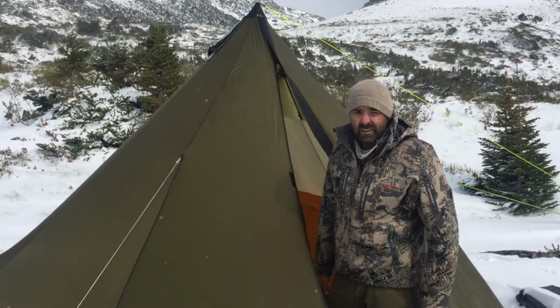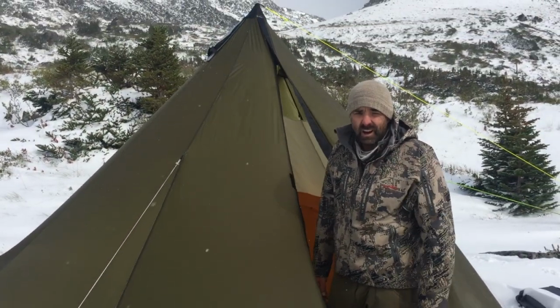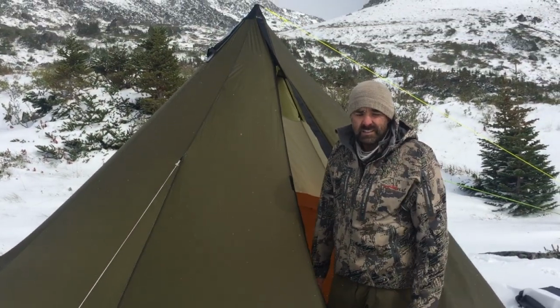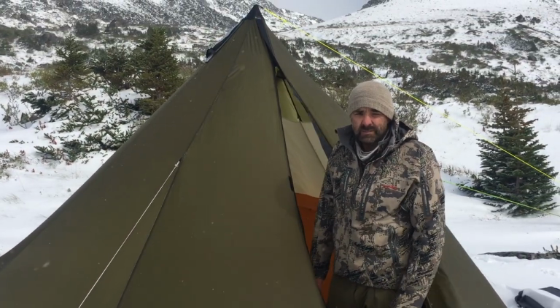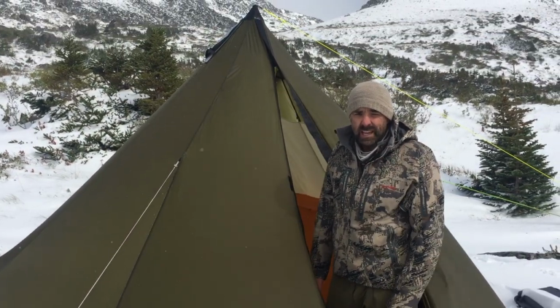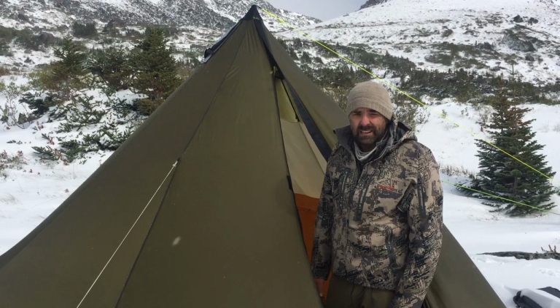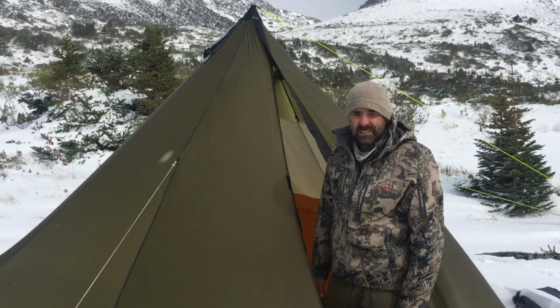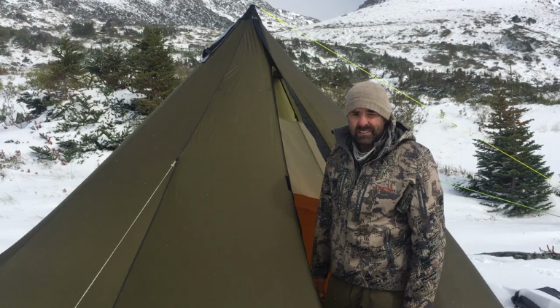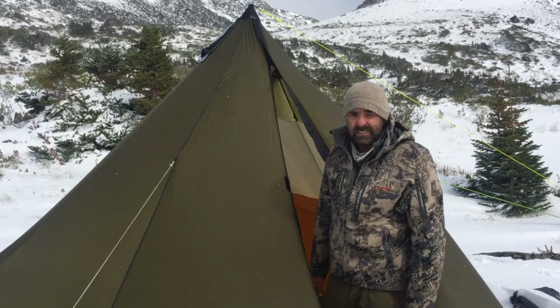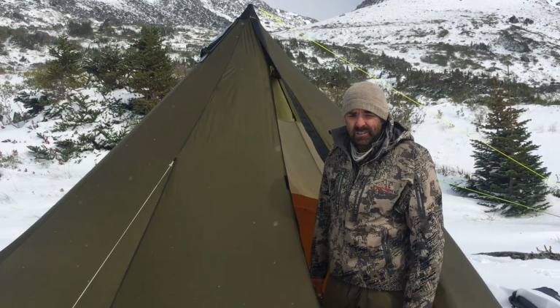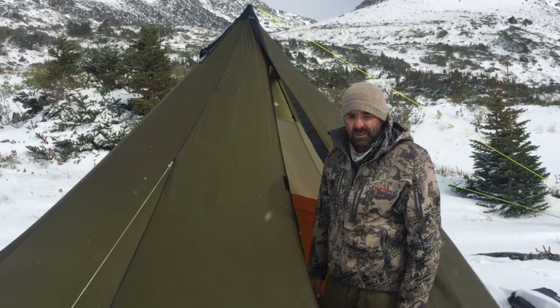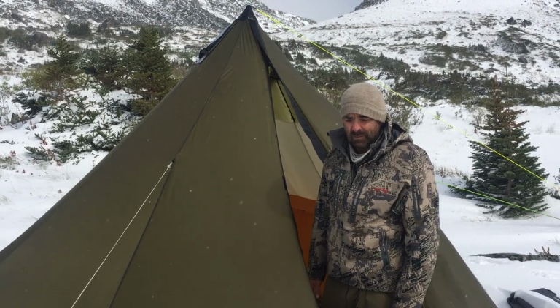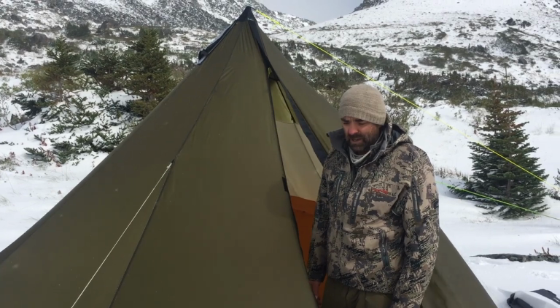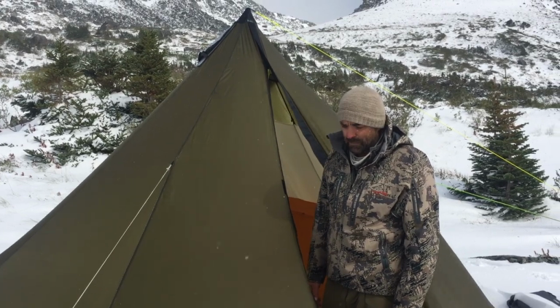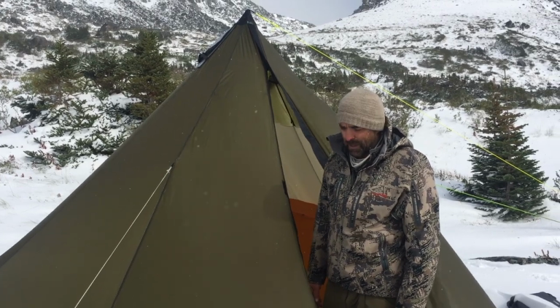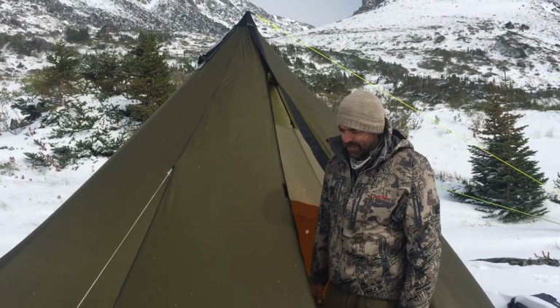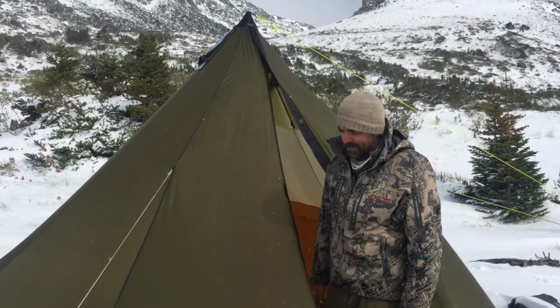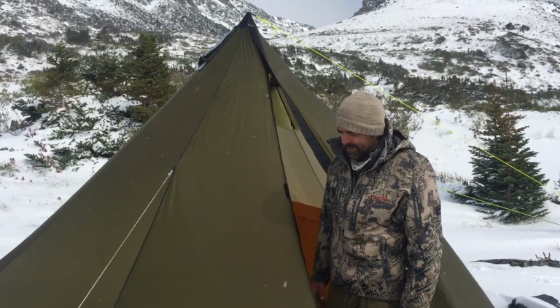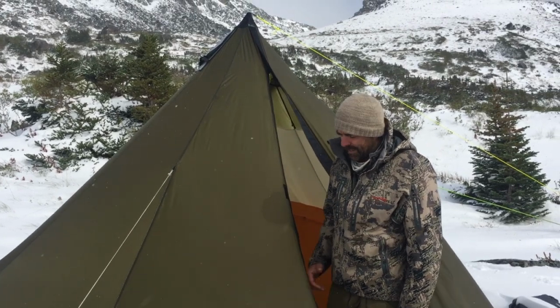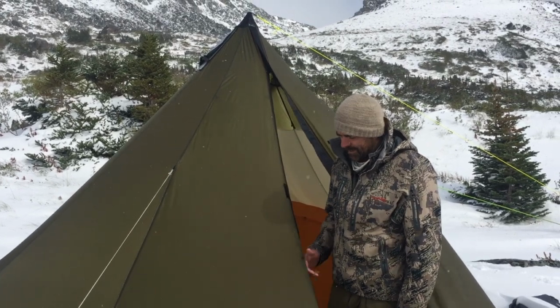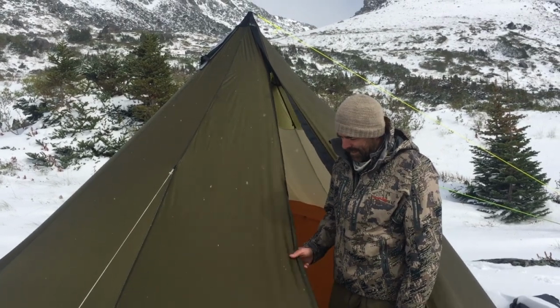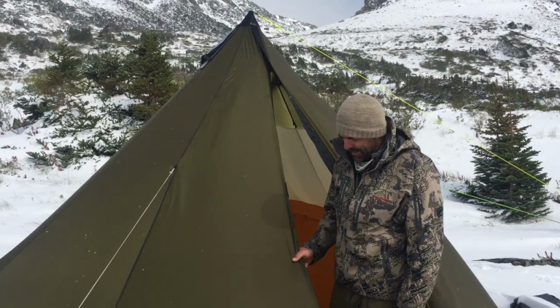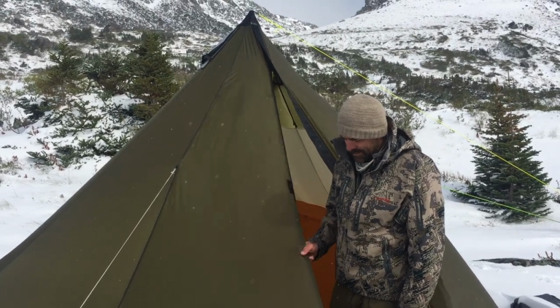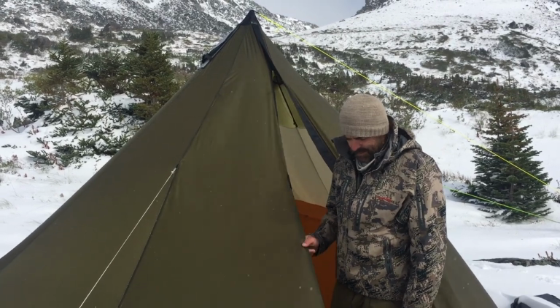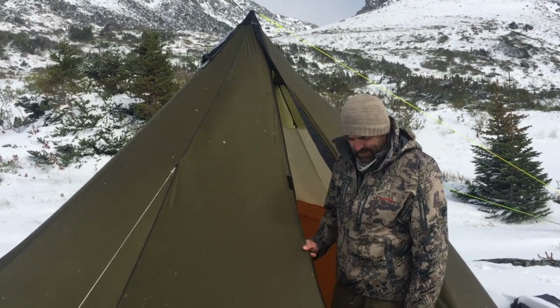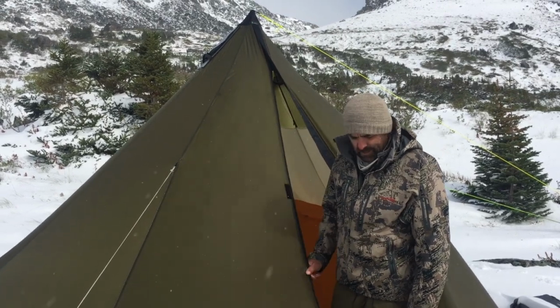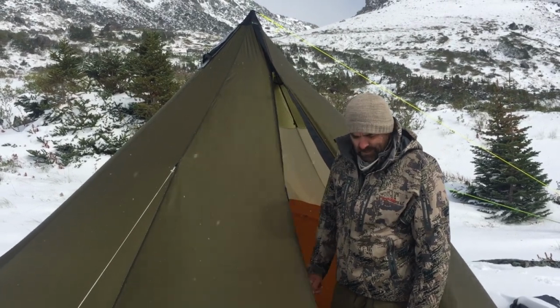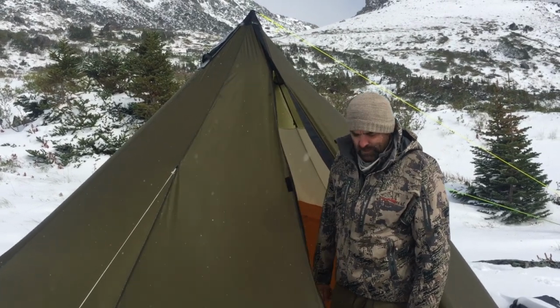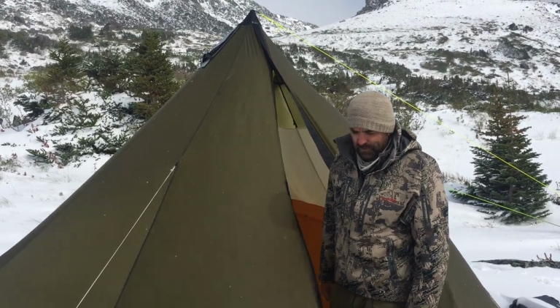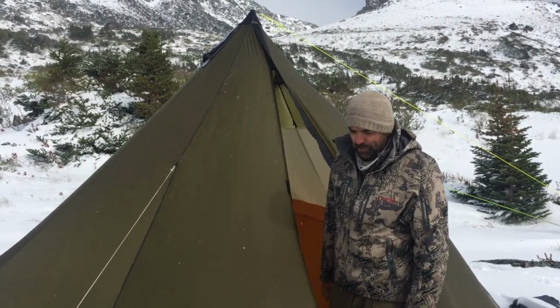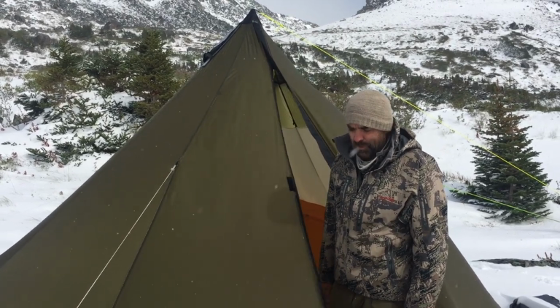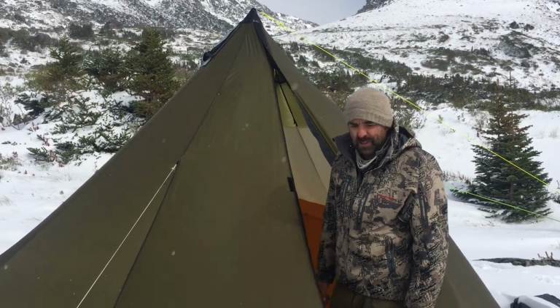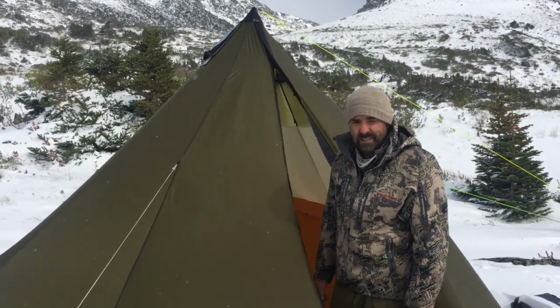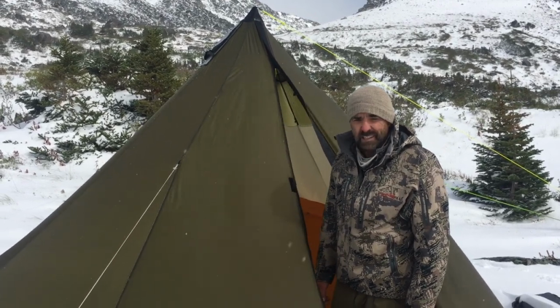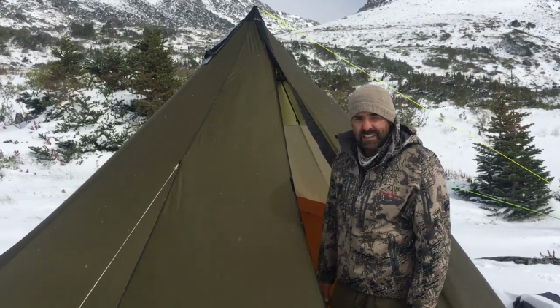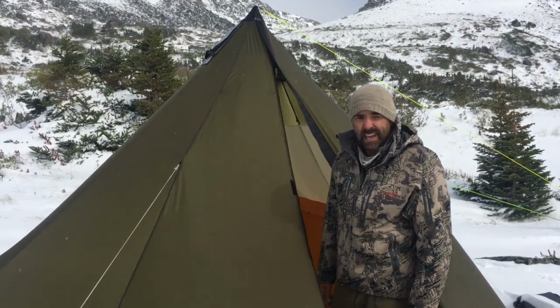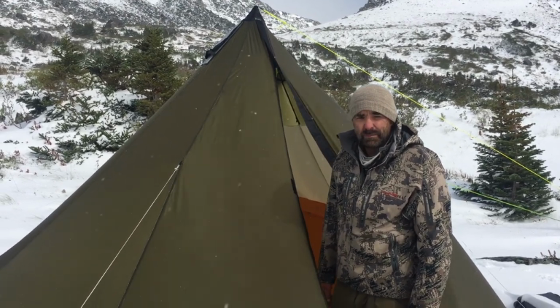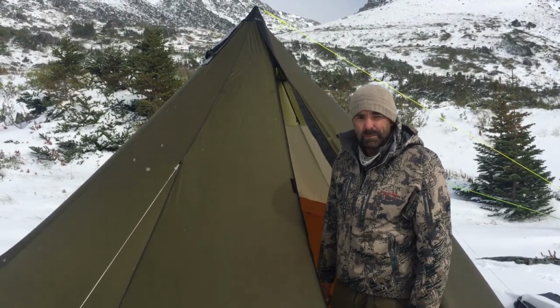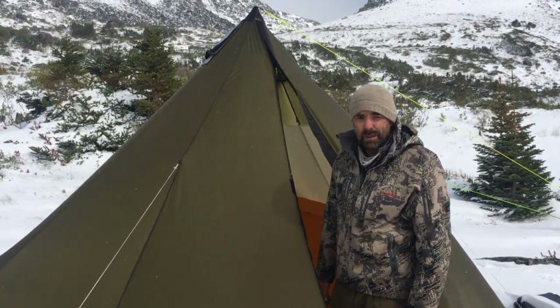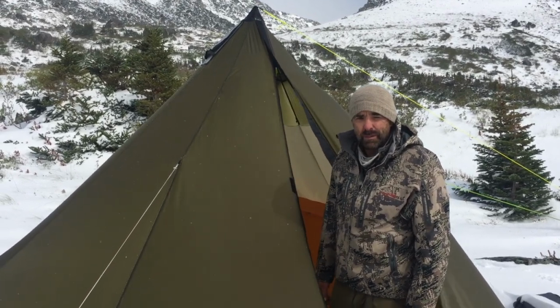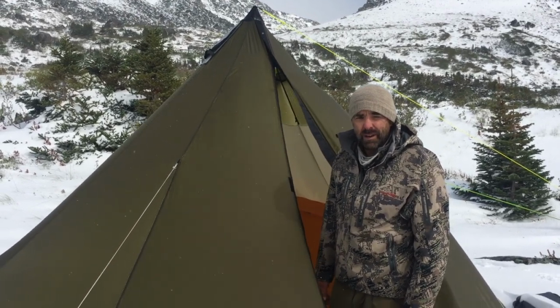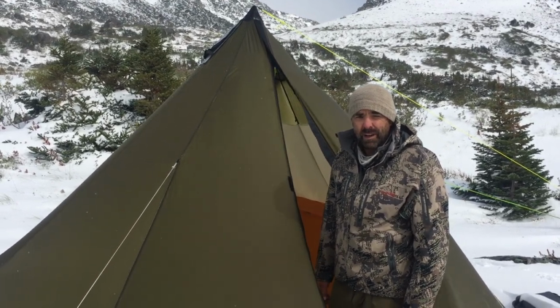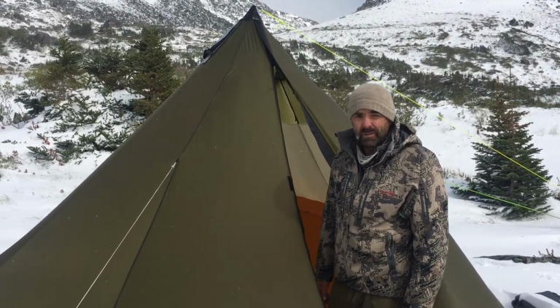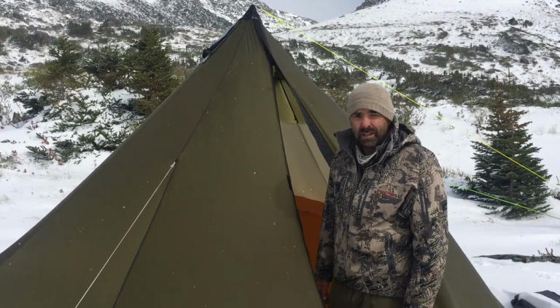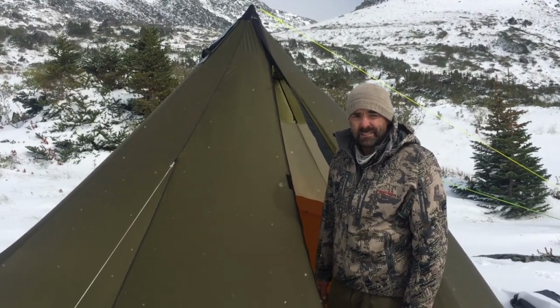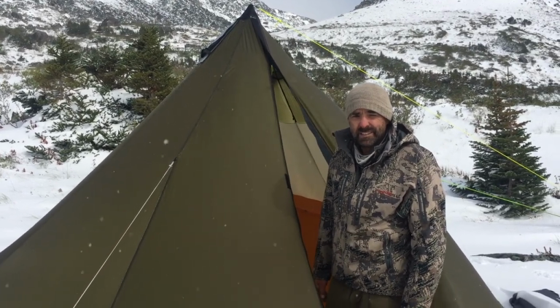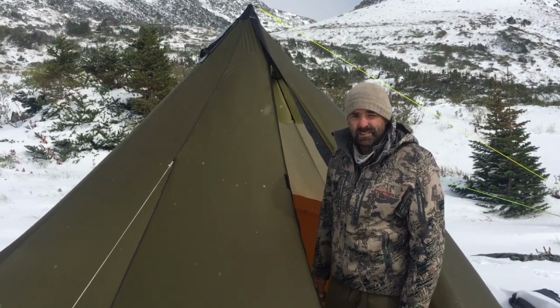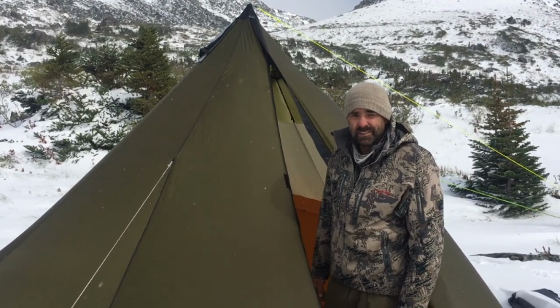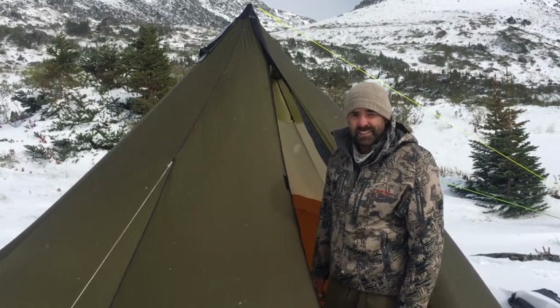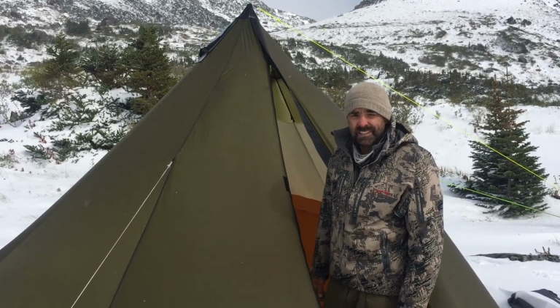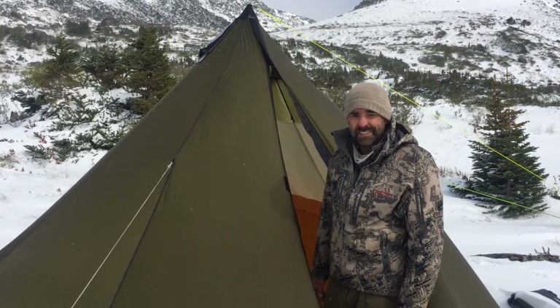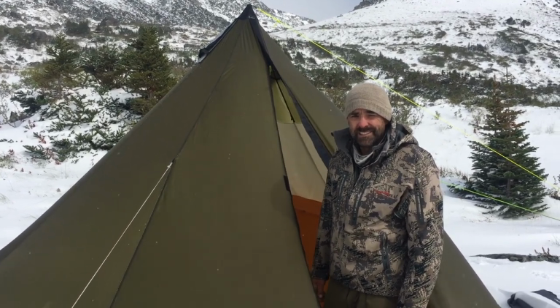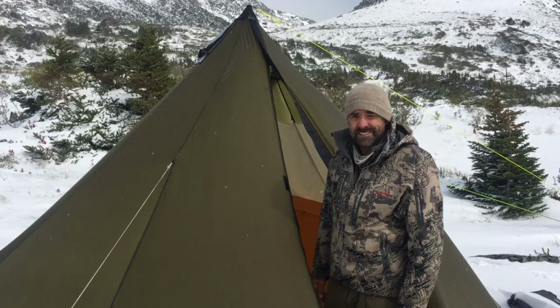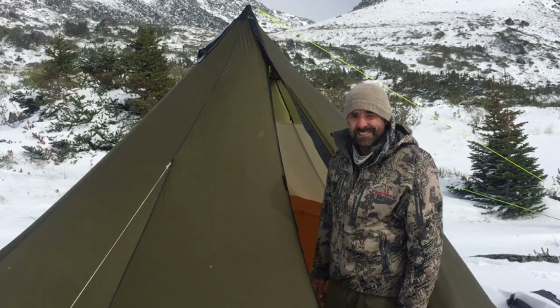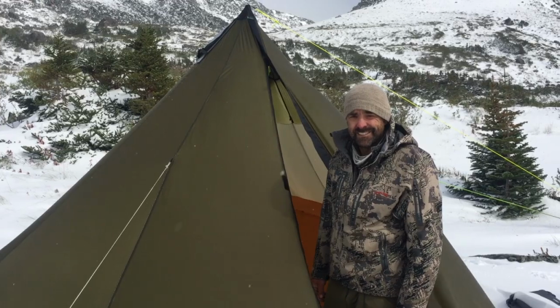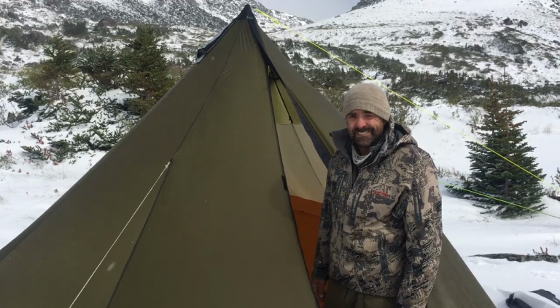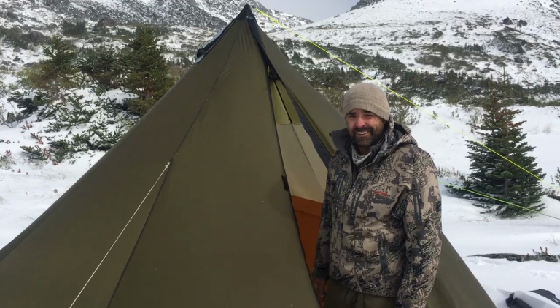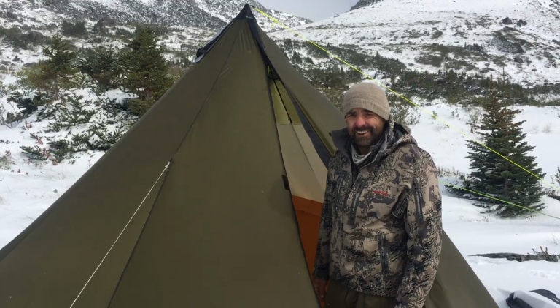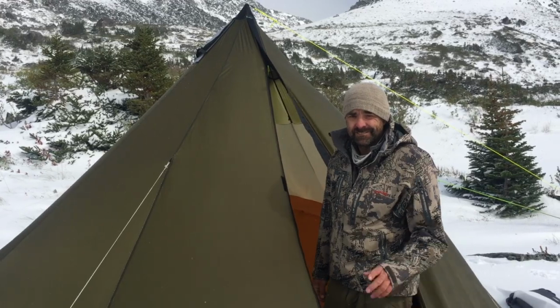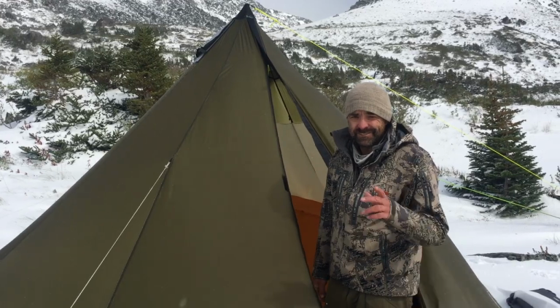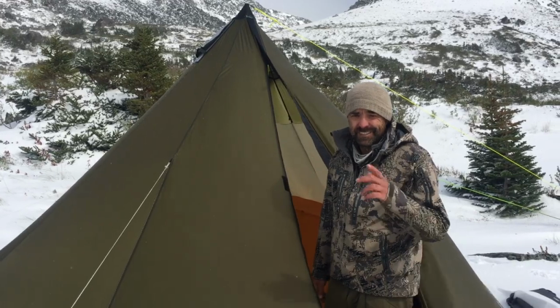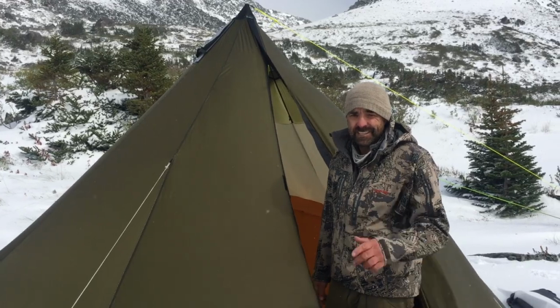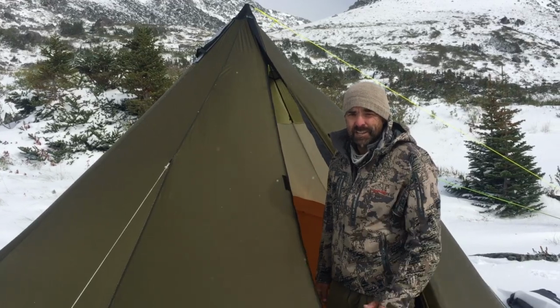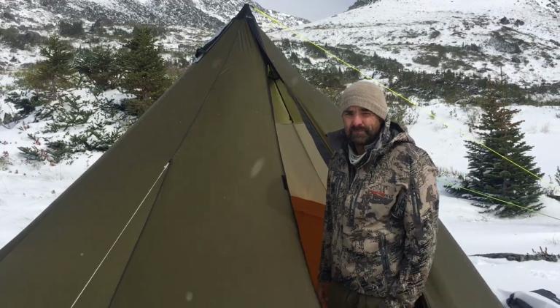Awesome tent — totally recommend it. Looking forward to using it again, but maybe not quite in such arctic conditions. All right, see you next time!